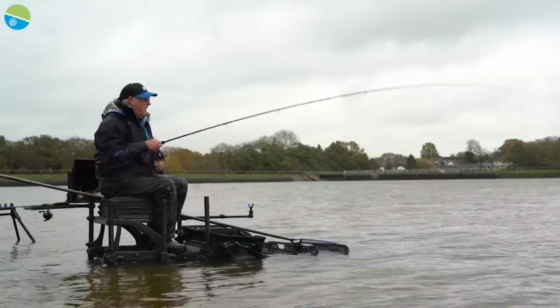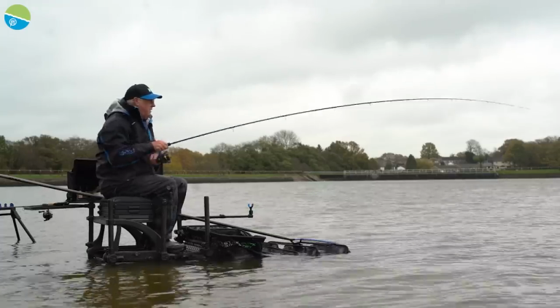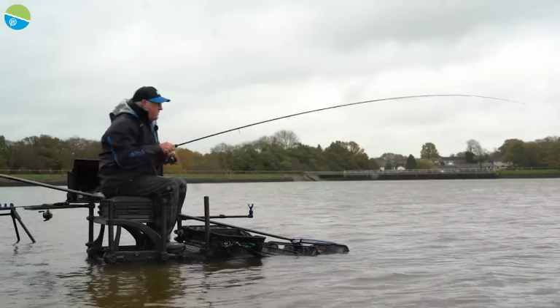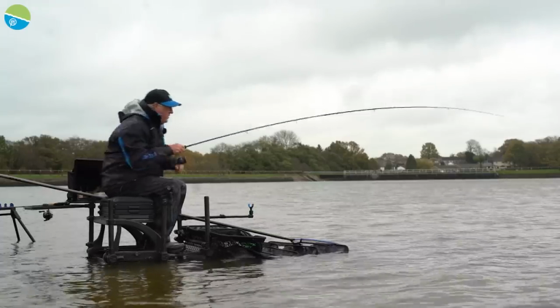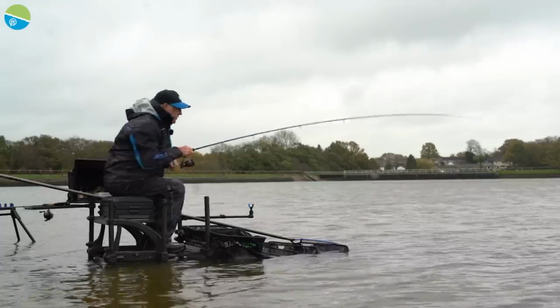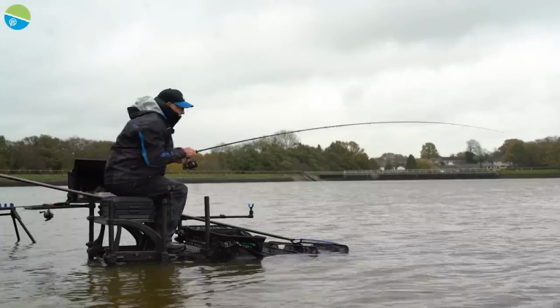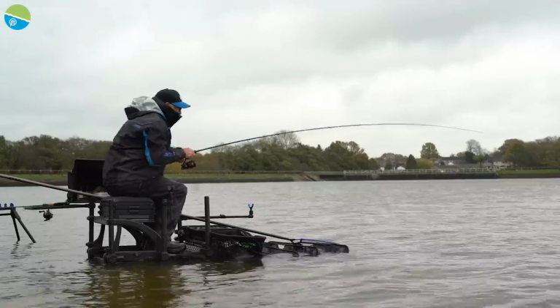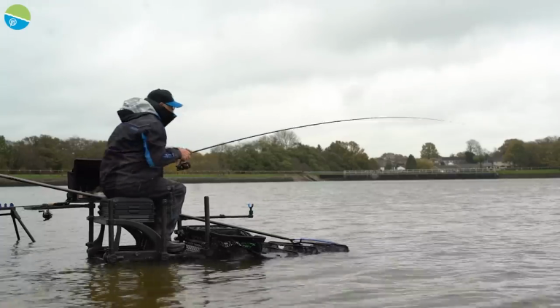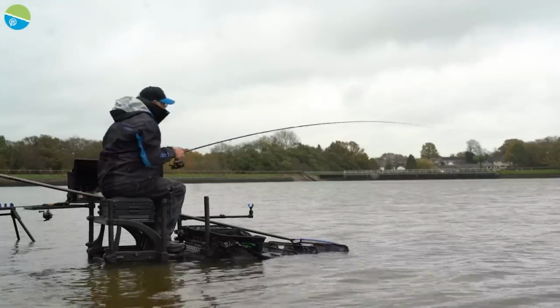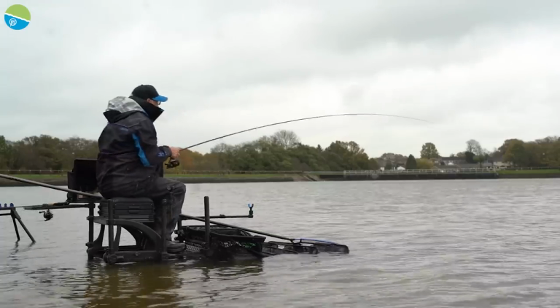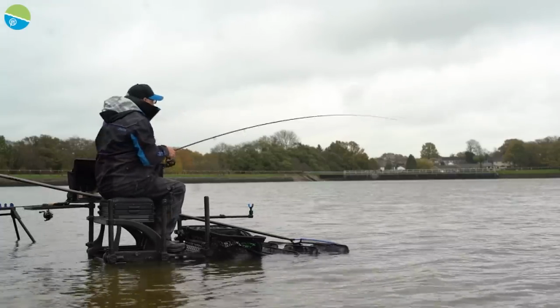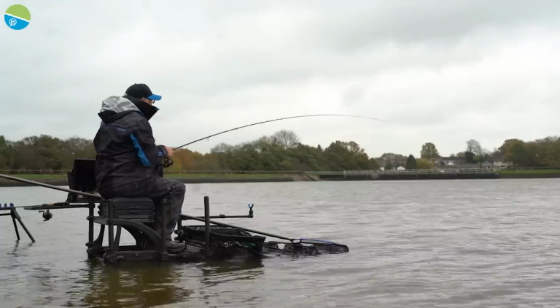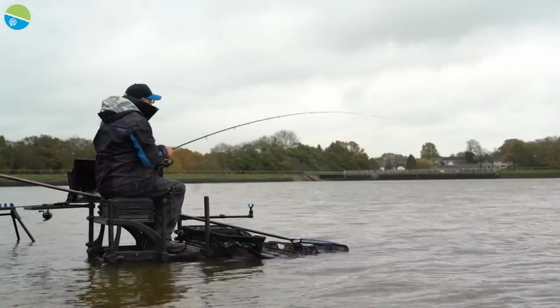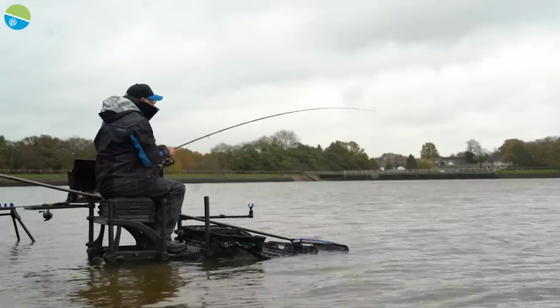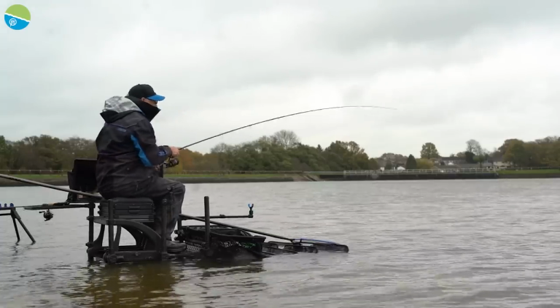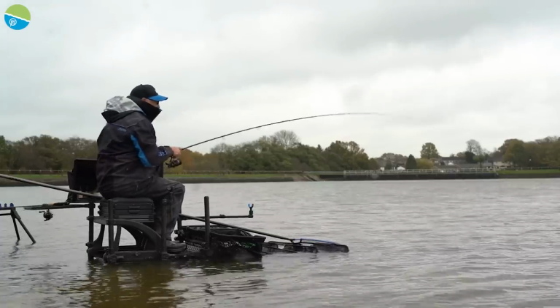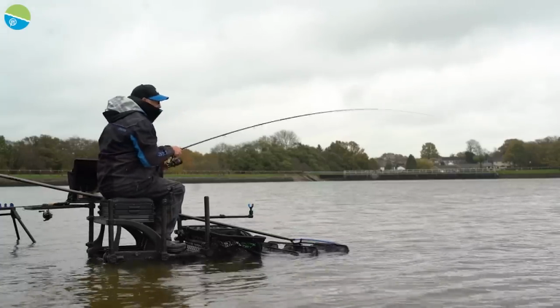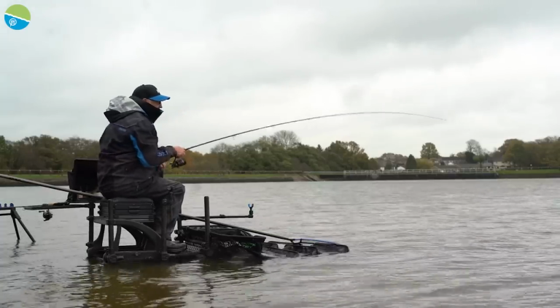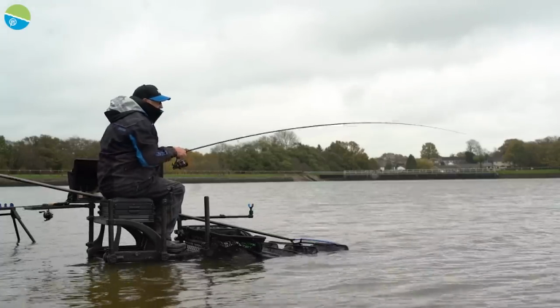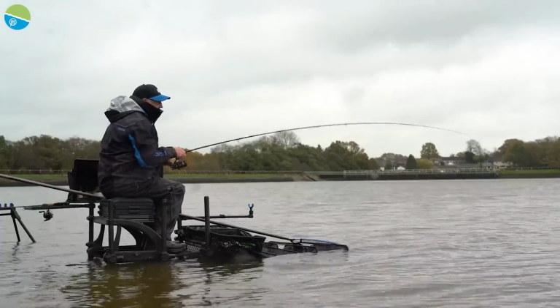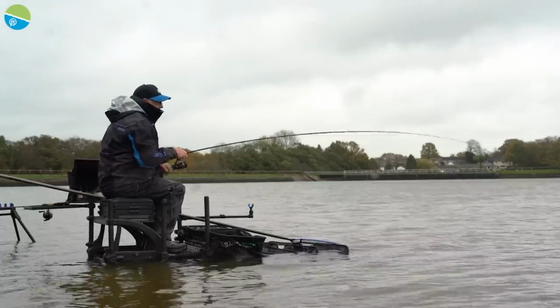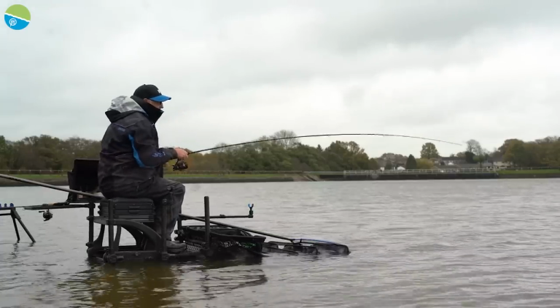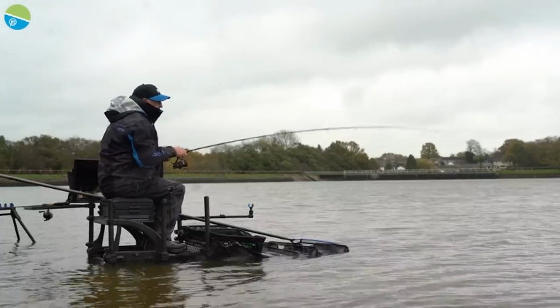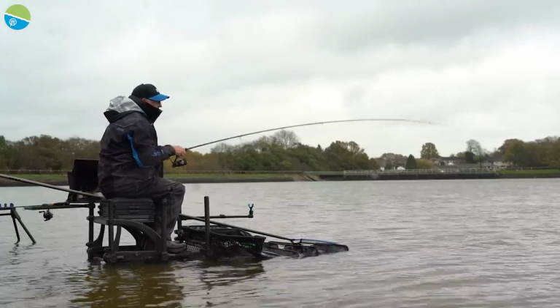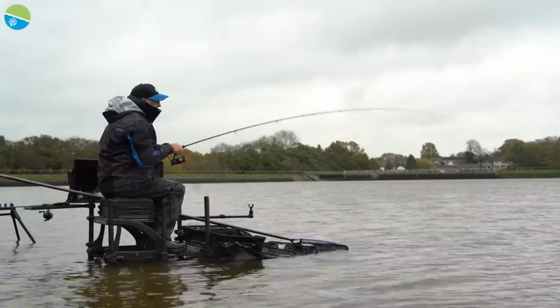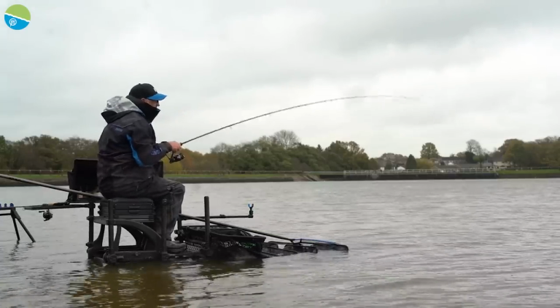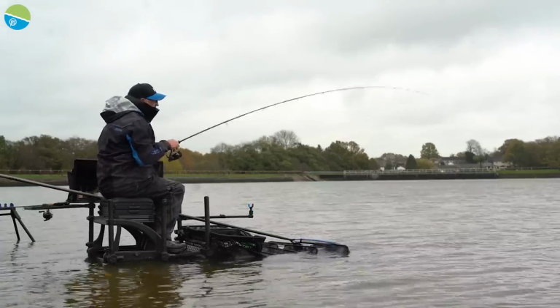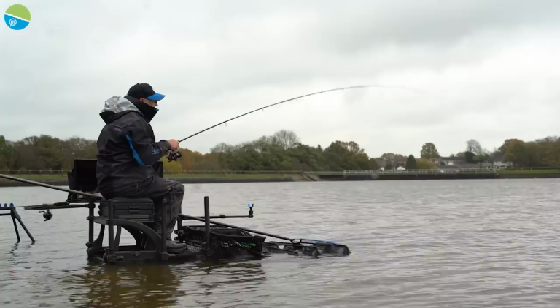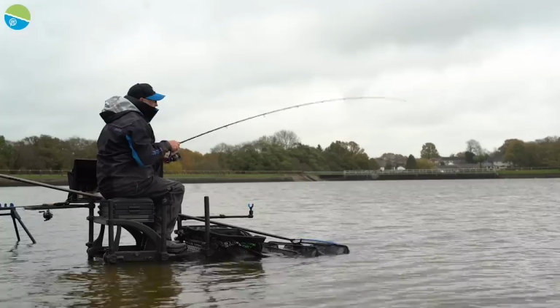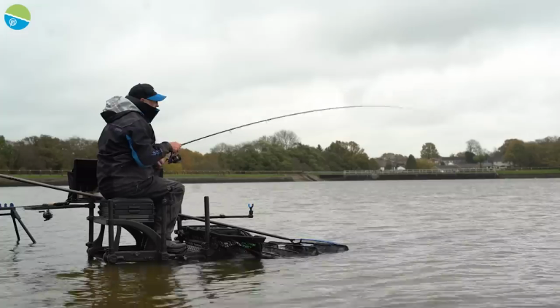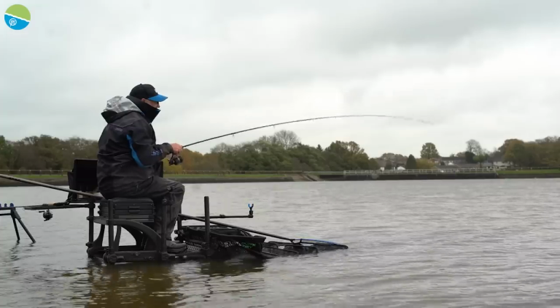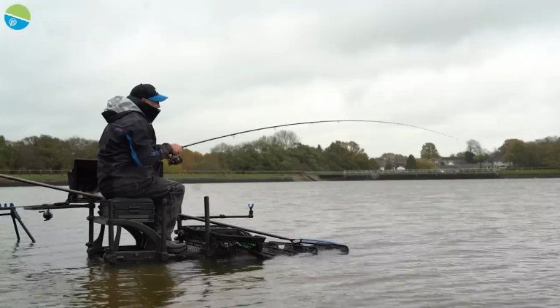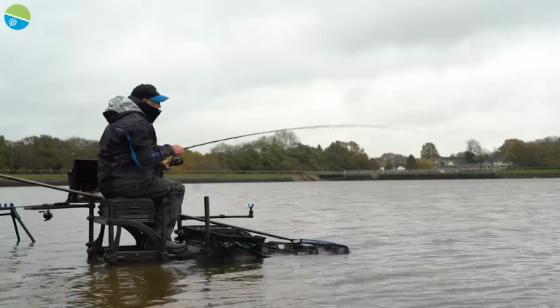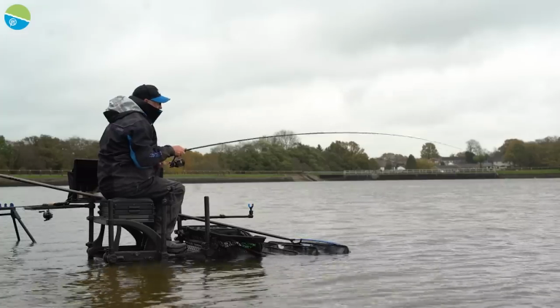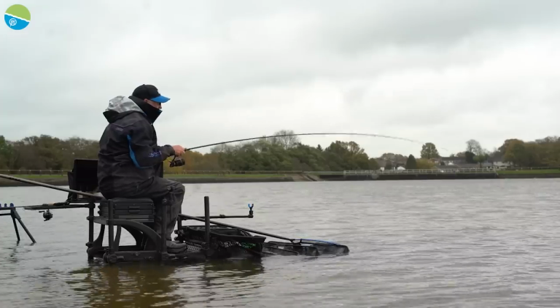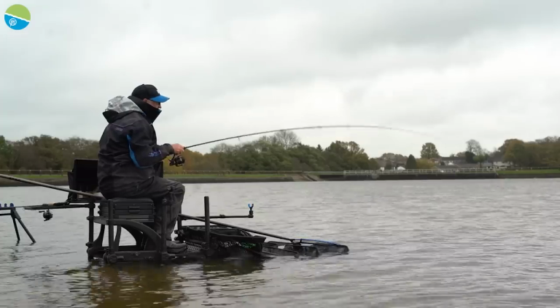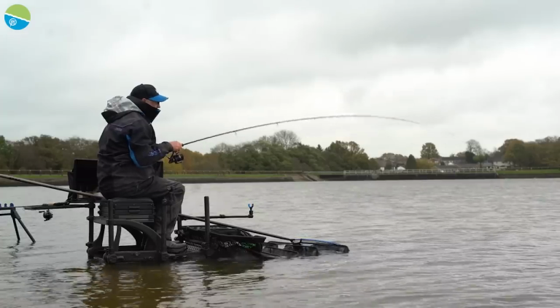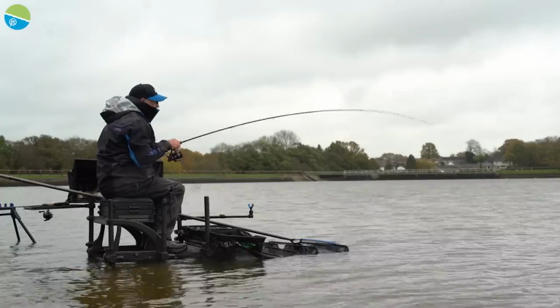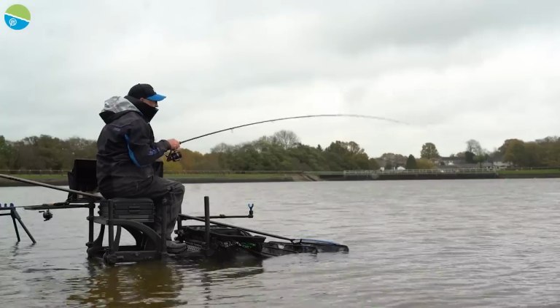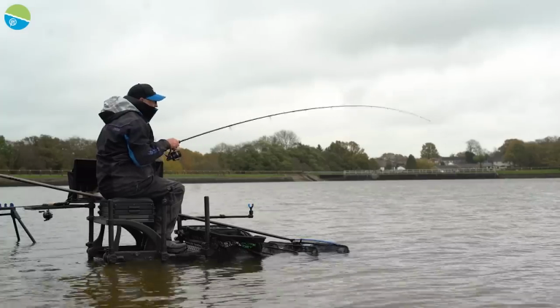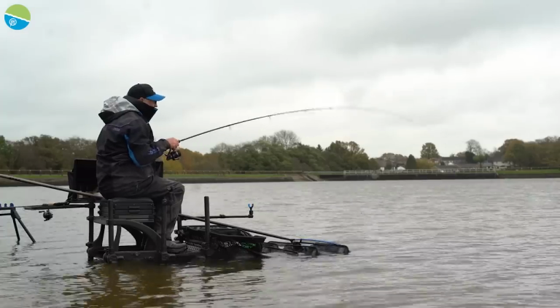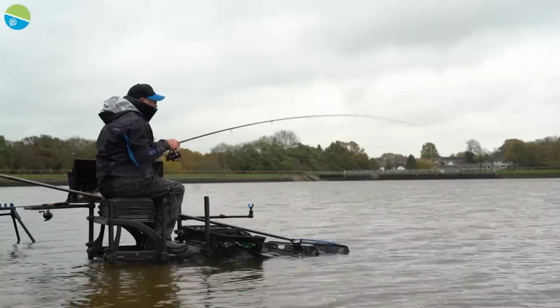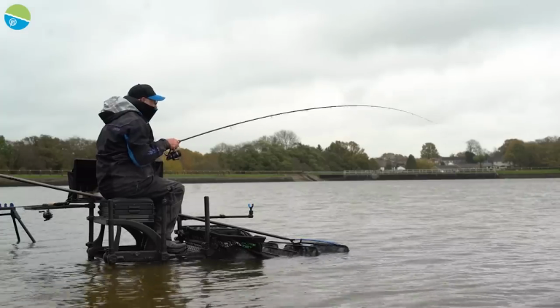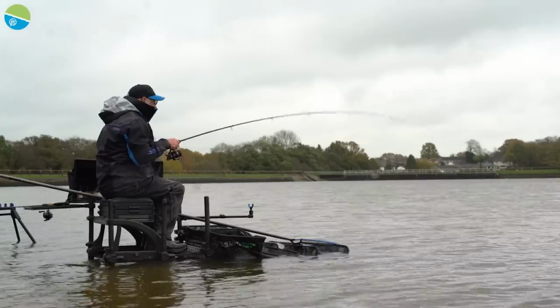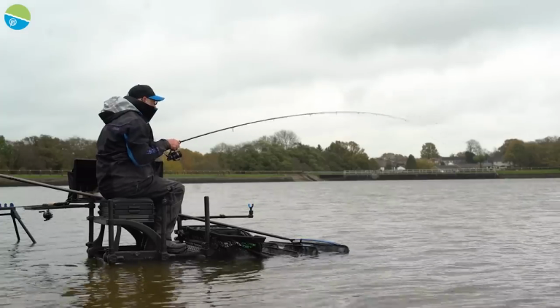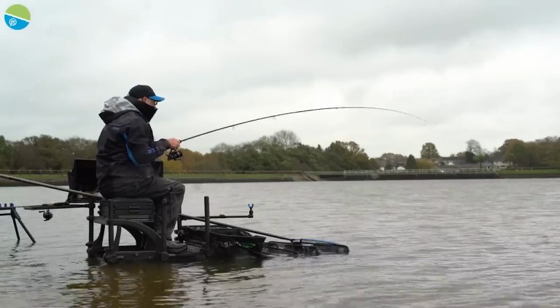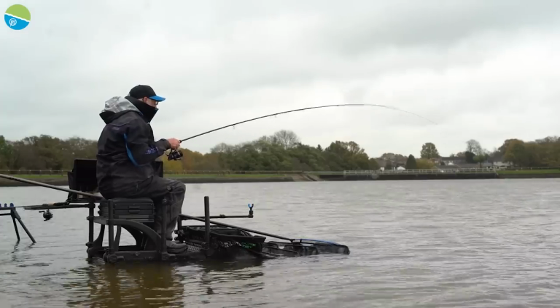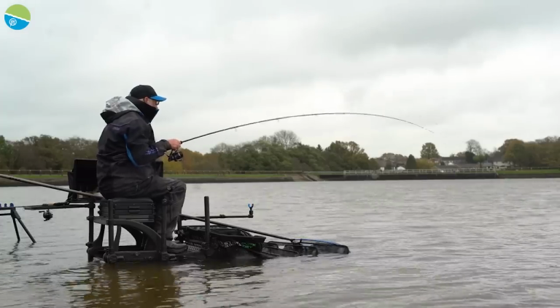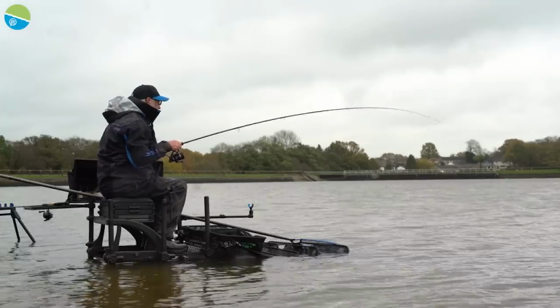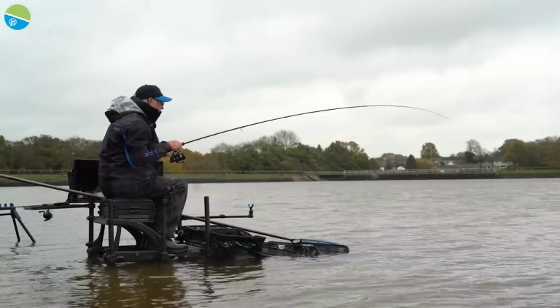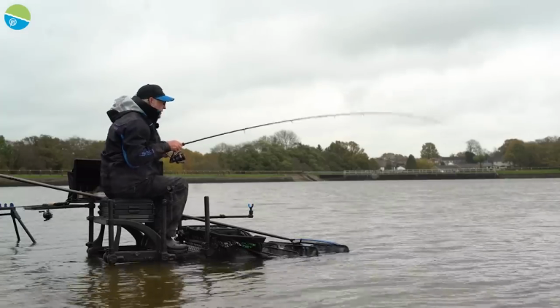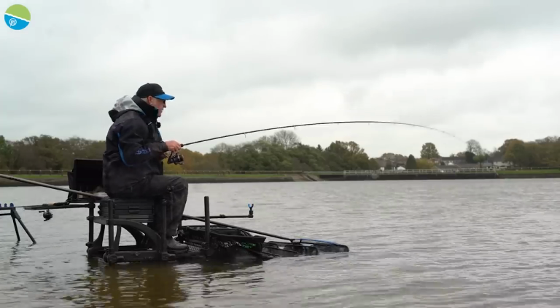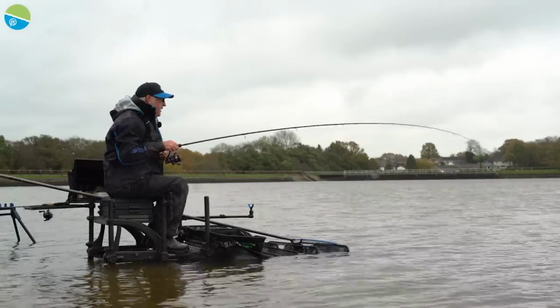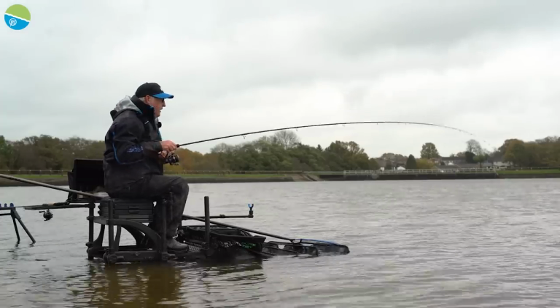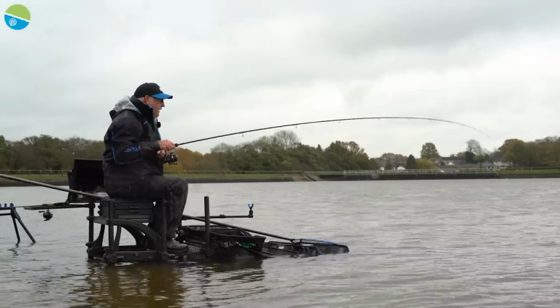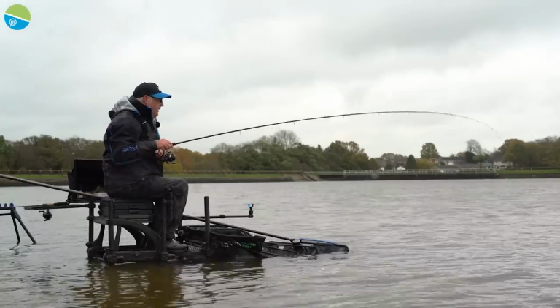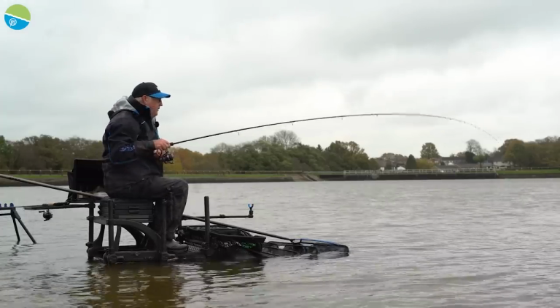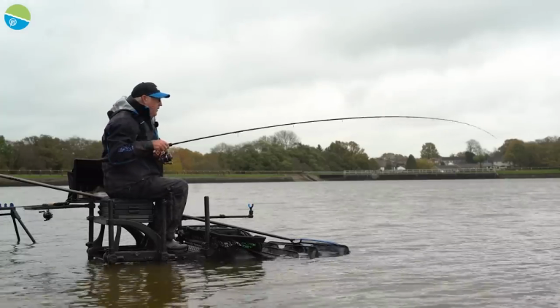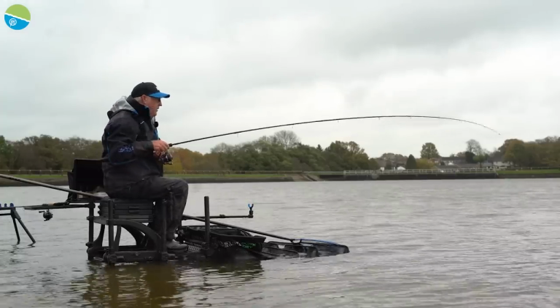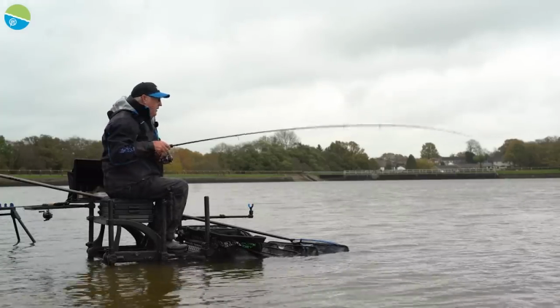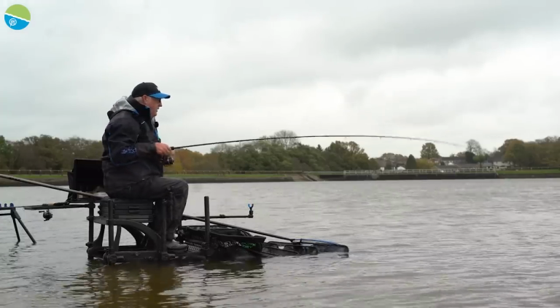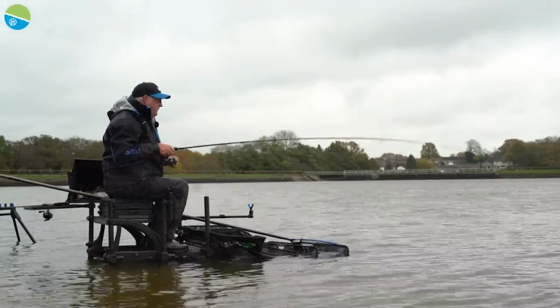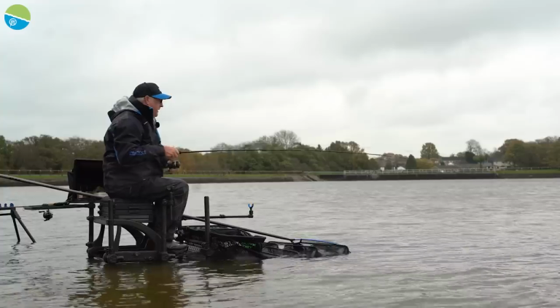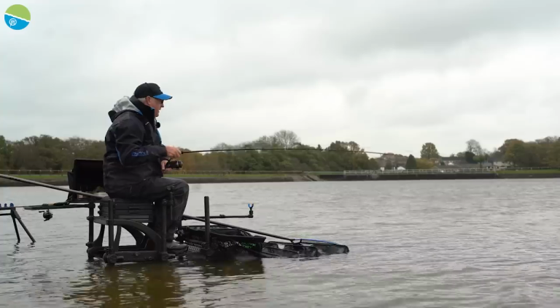It really is a dull day. Luckily at the moment the rain is just about holding off, but we could get a downpour at any minute.